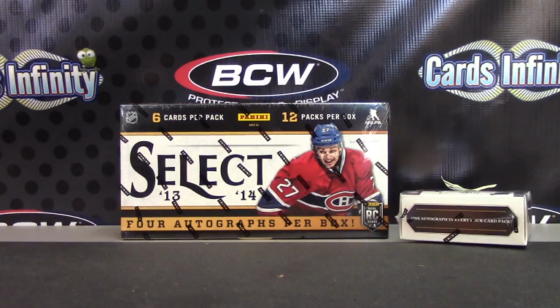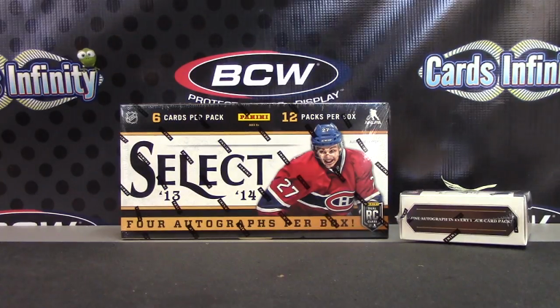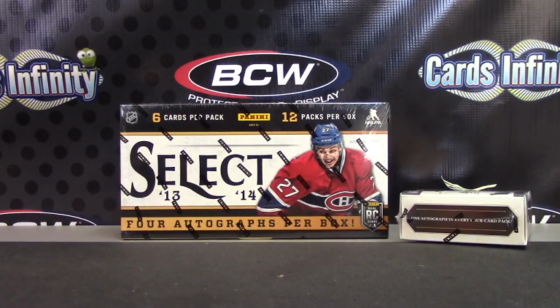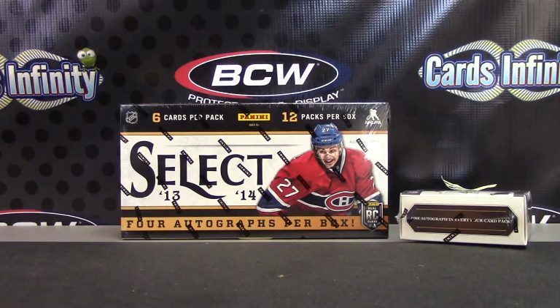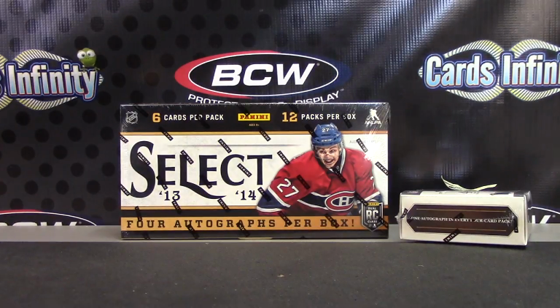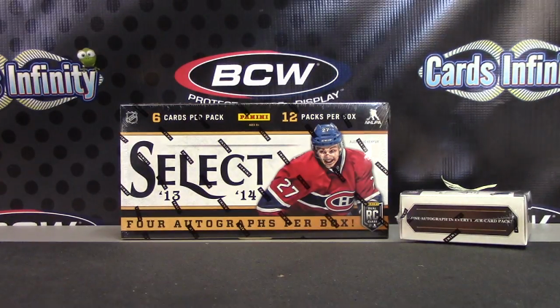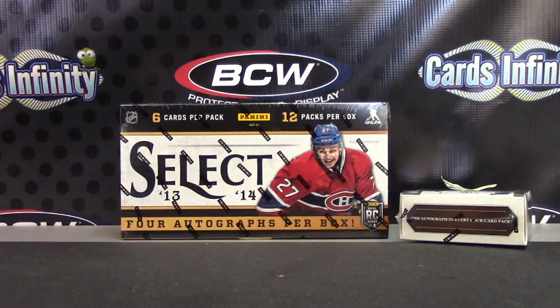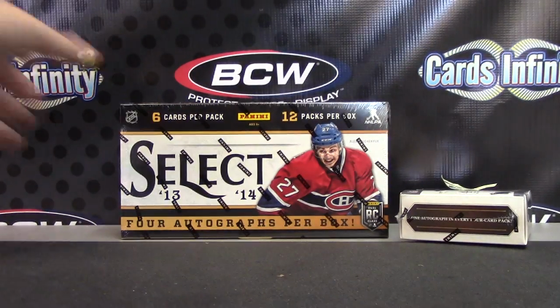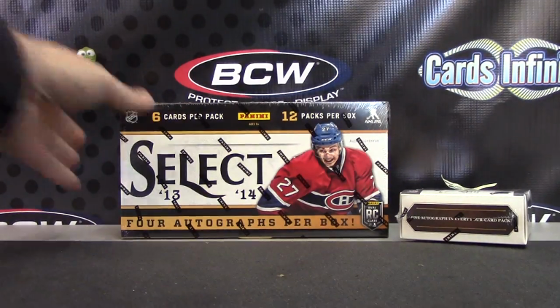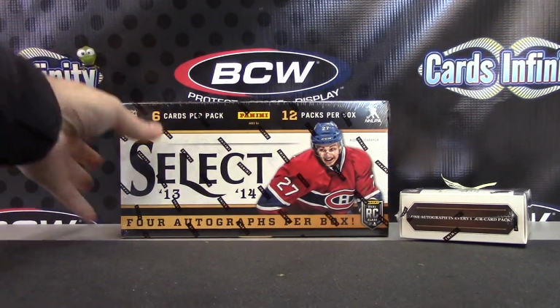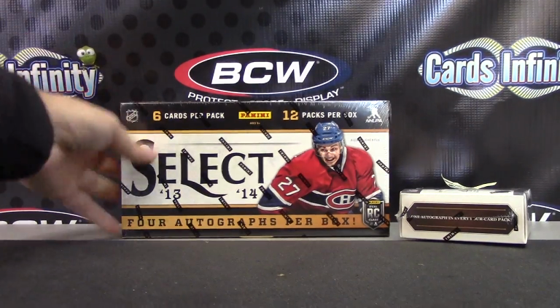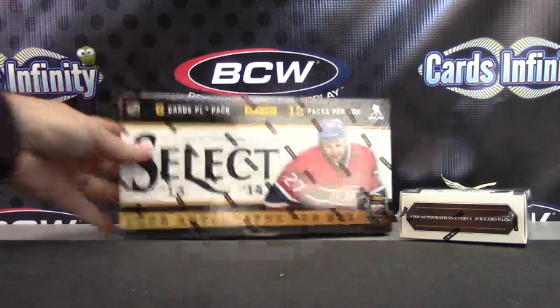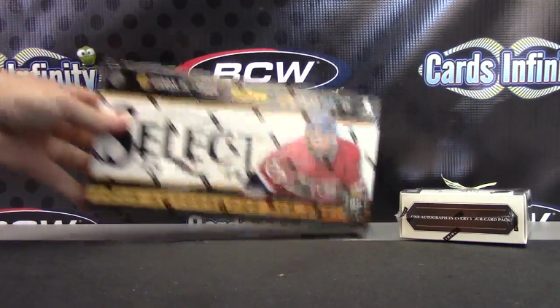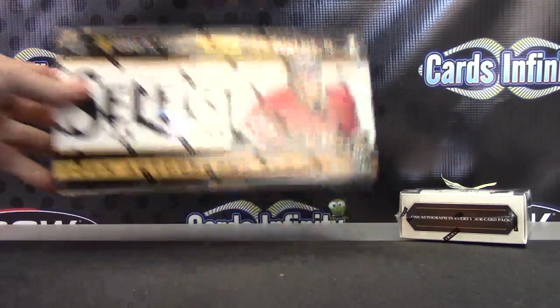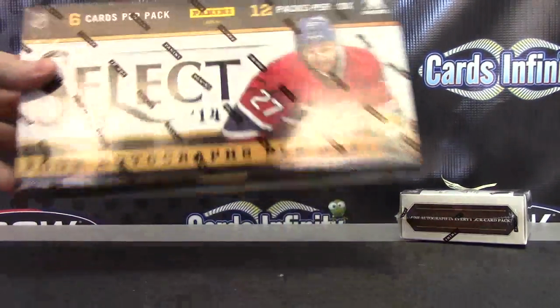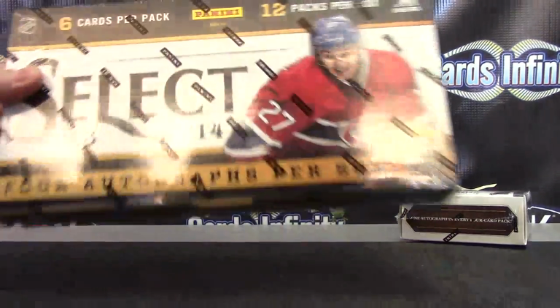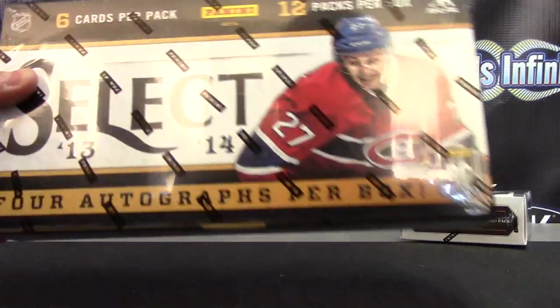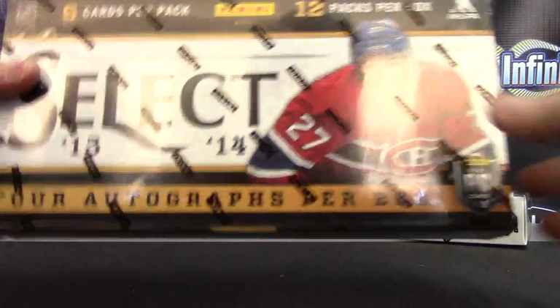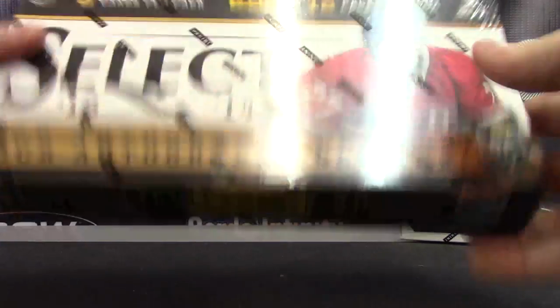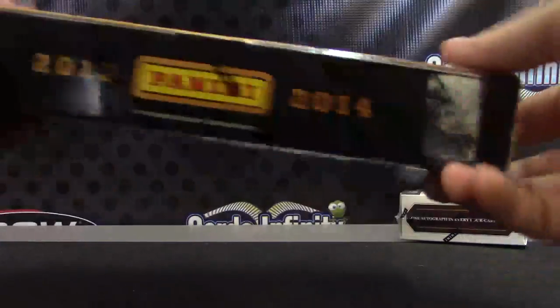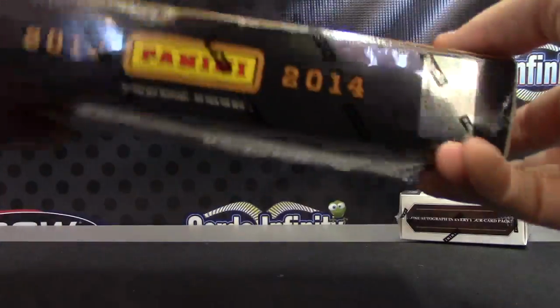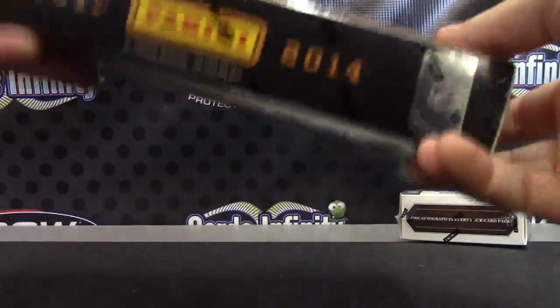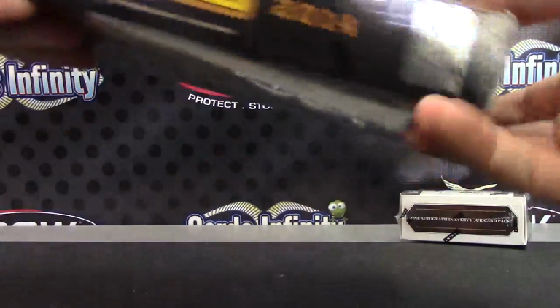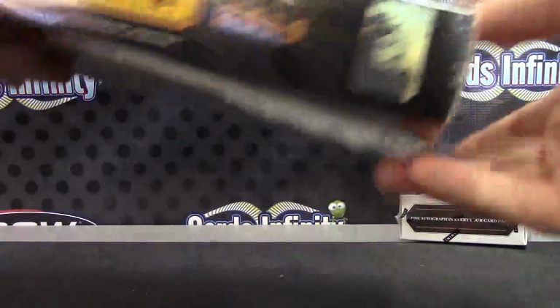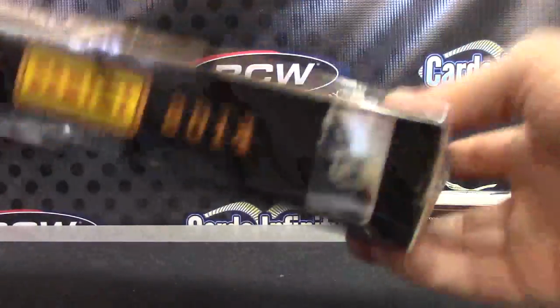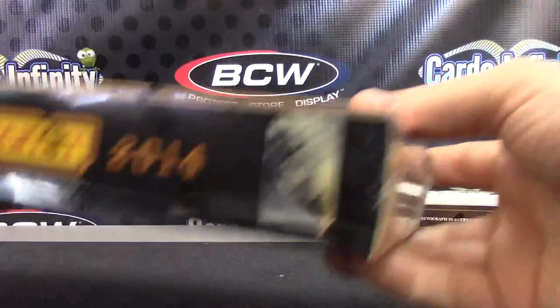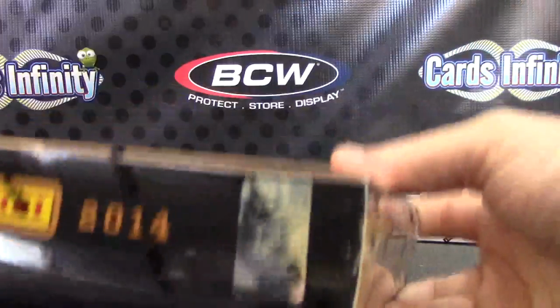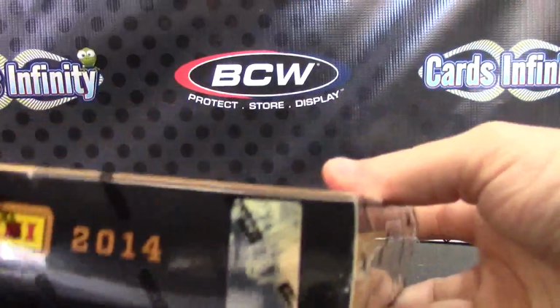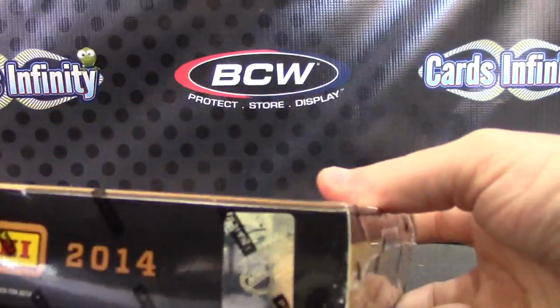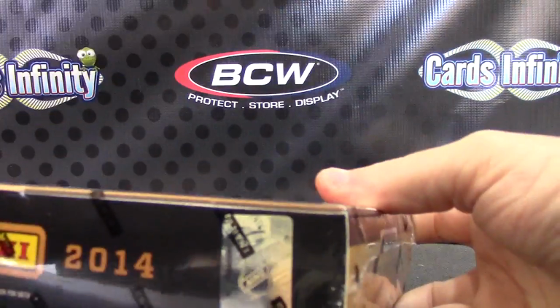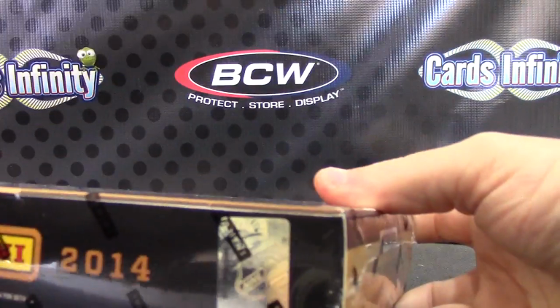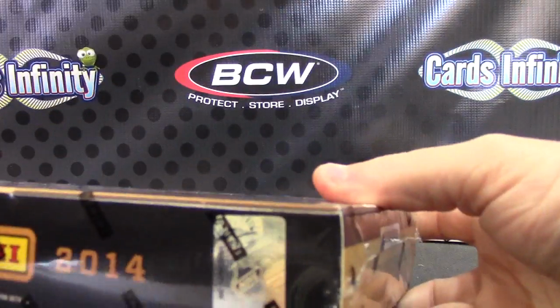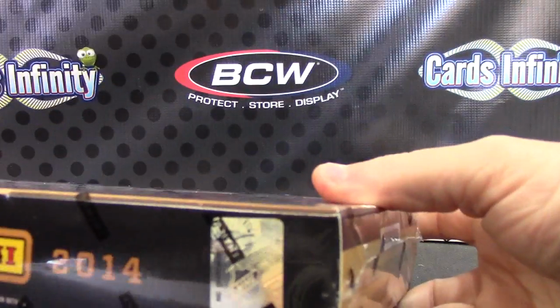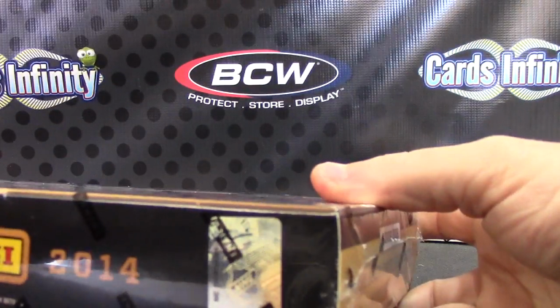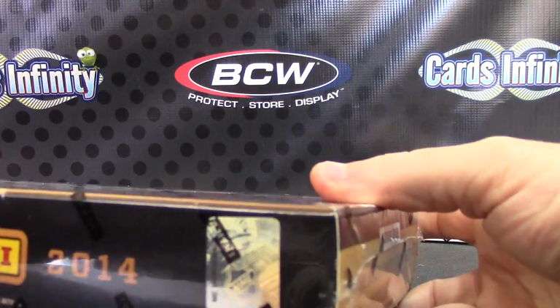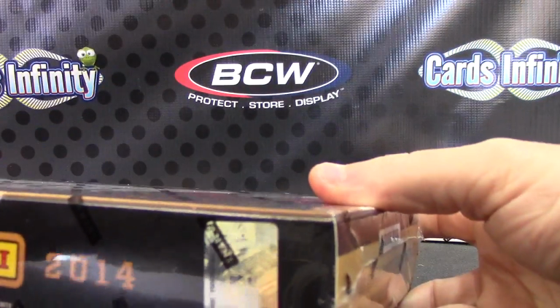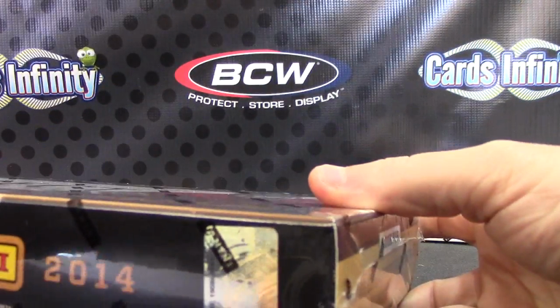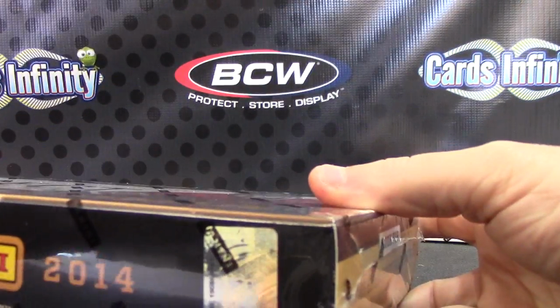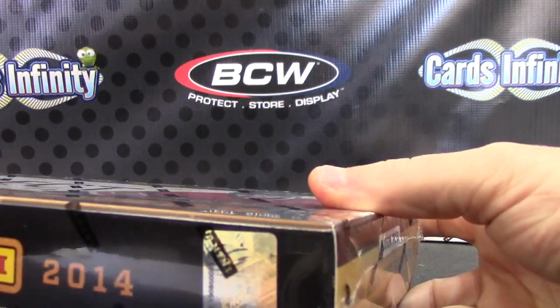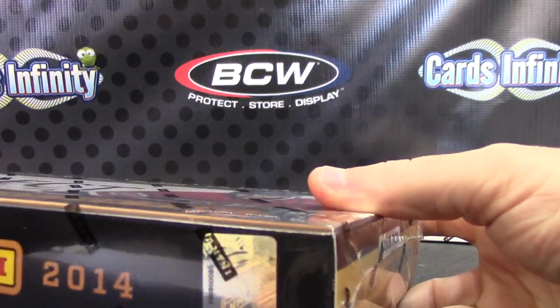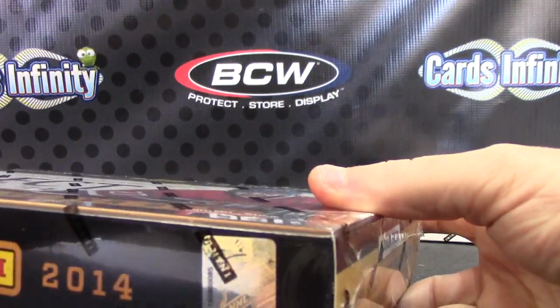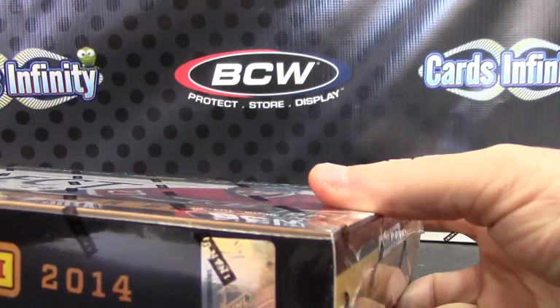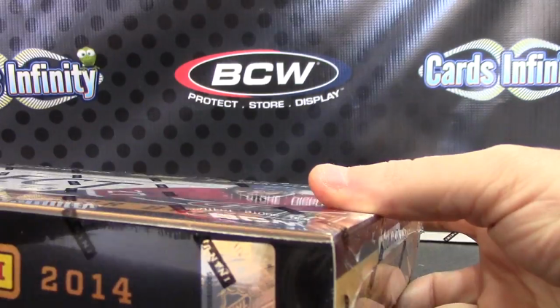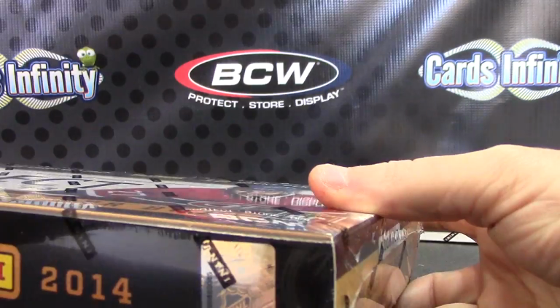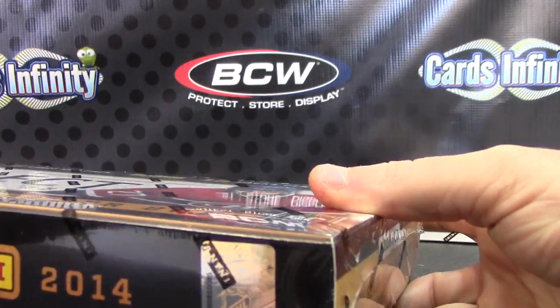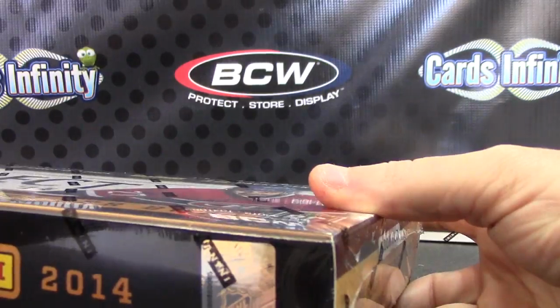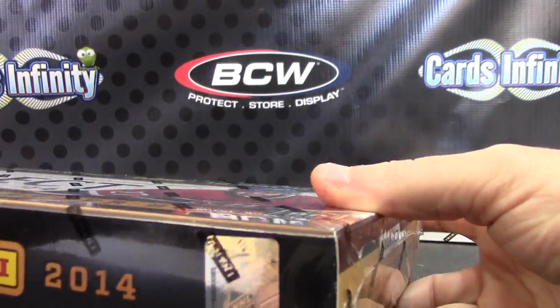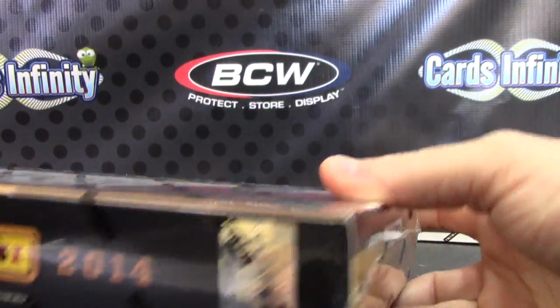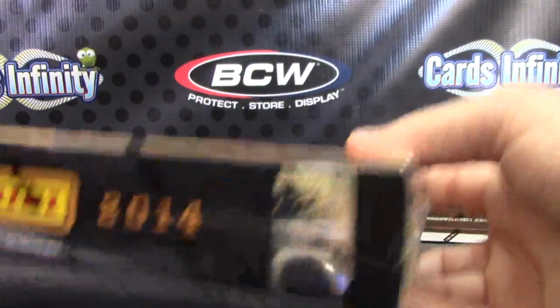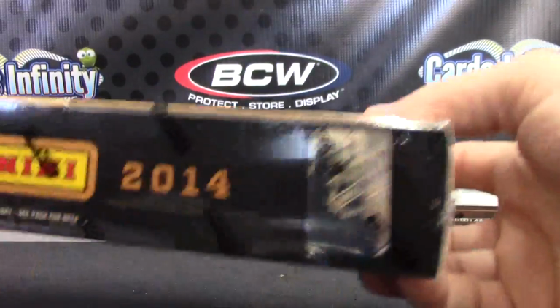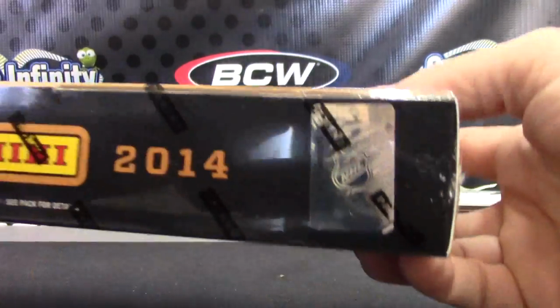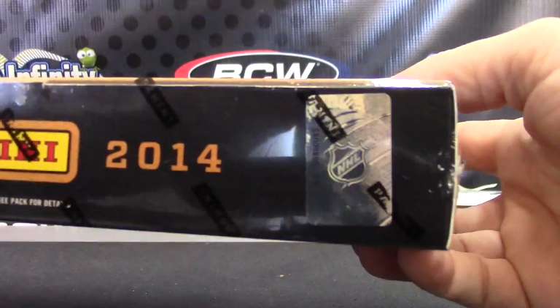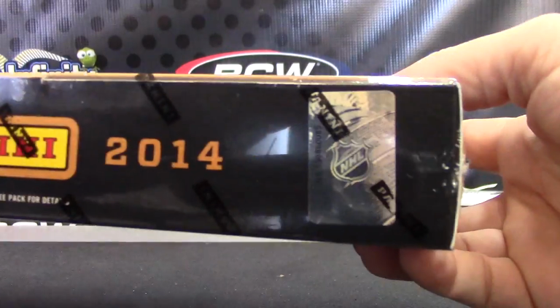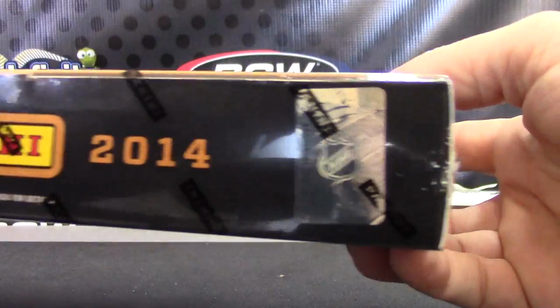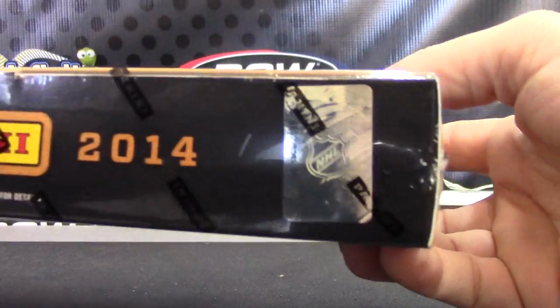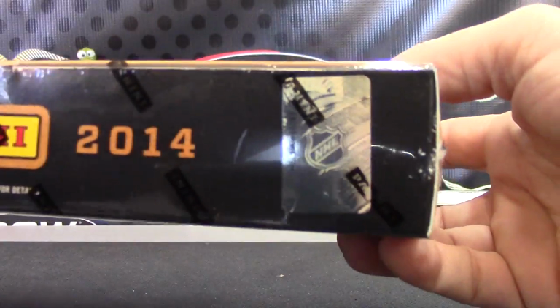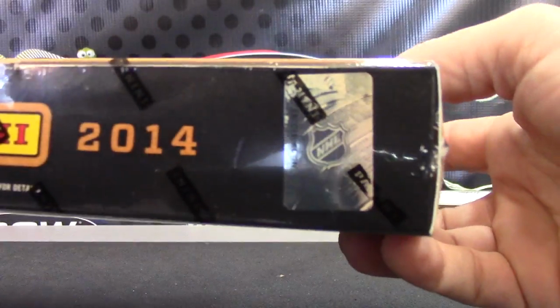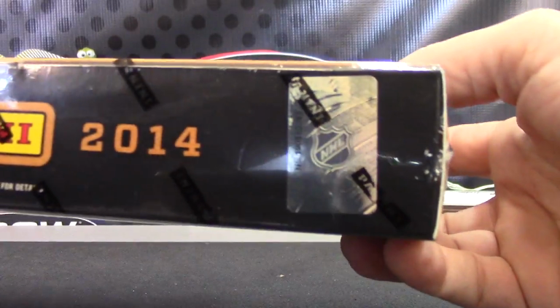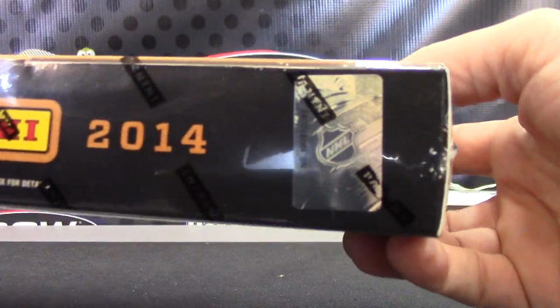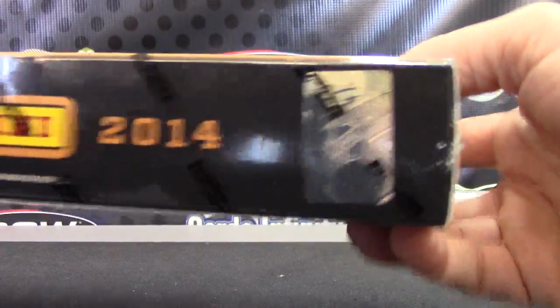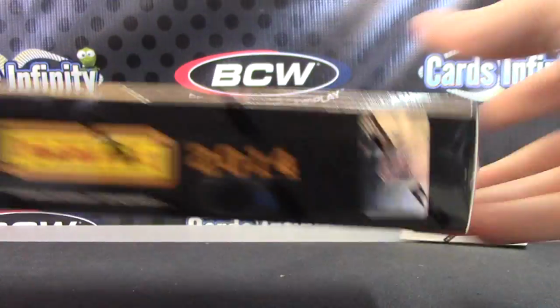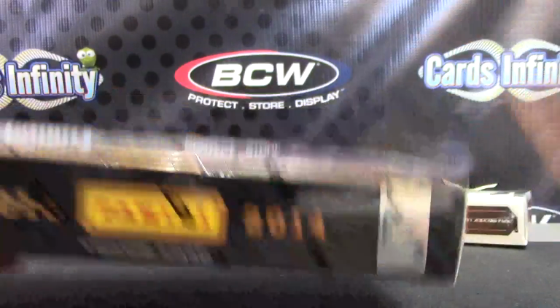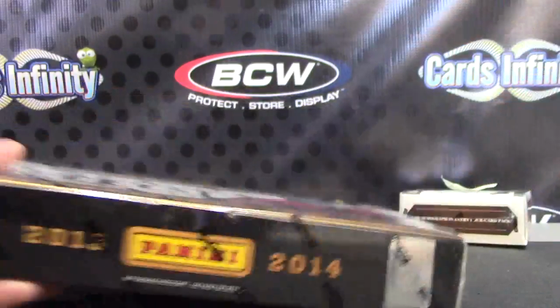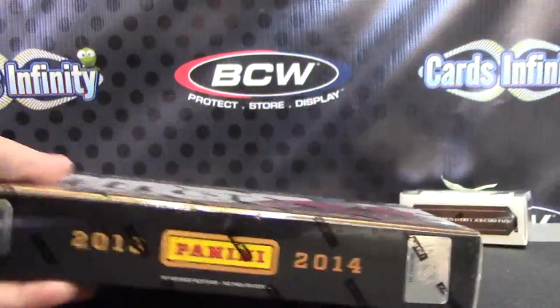Next up we have Steven going to try Select Hockey. Steven, talked to you on the phone earlier this morning — you're going to do box number 85.